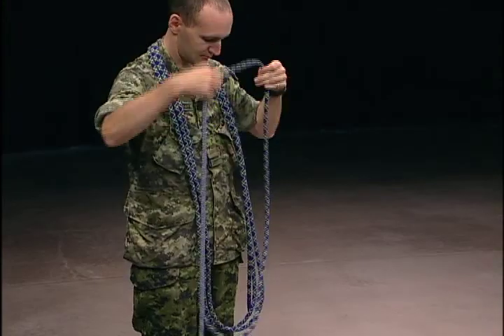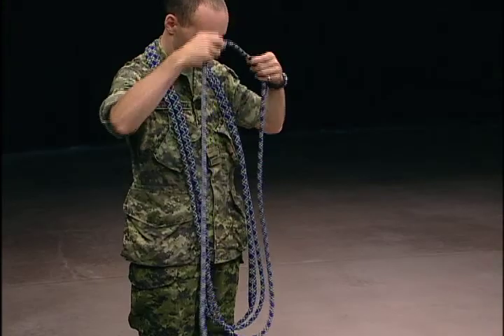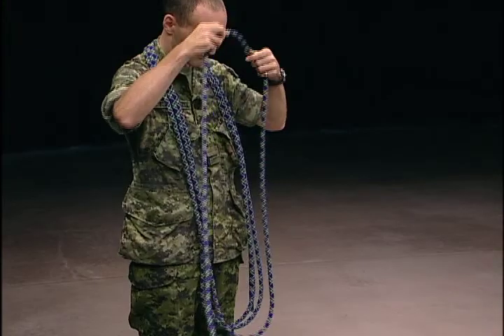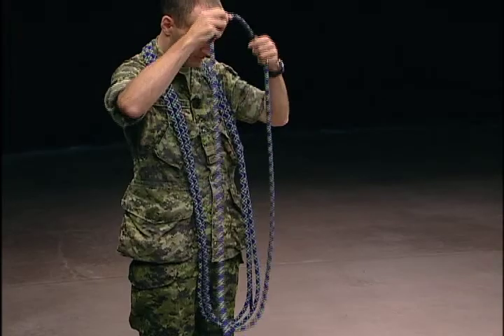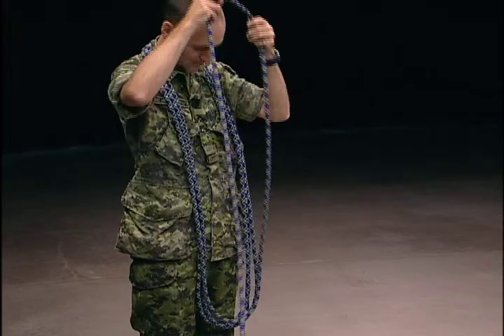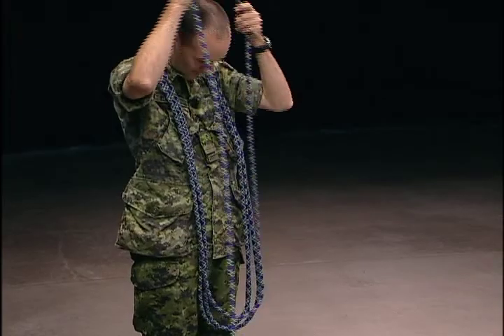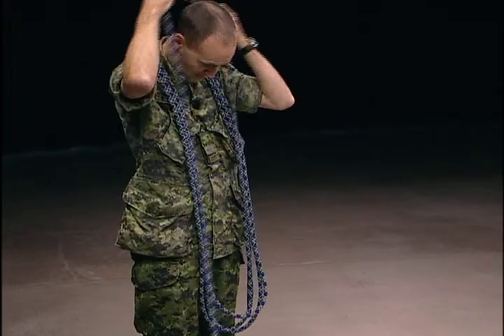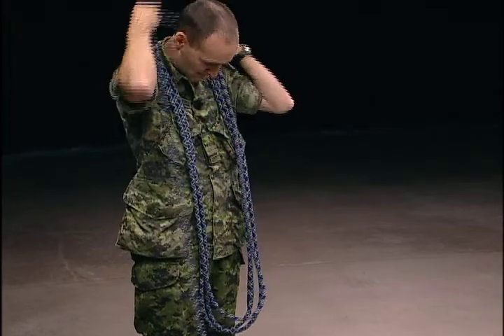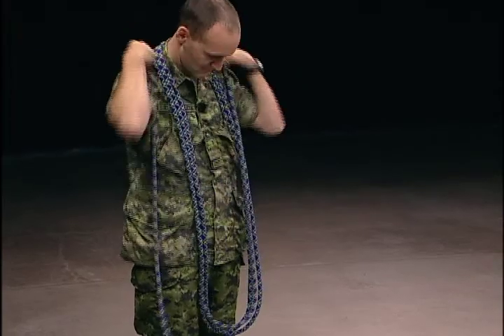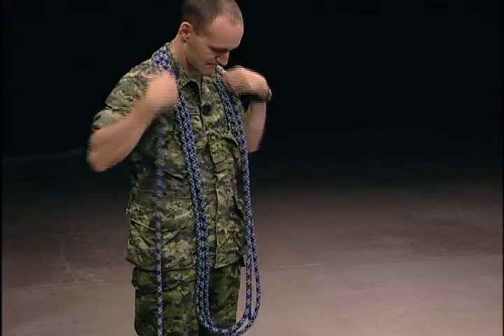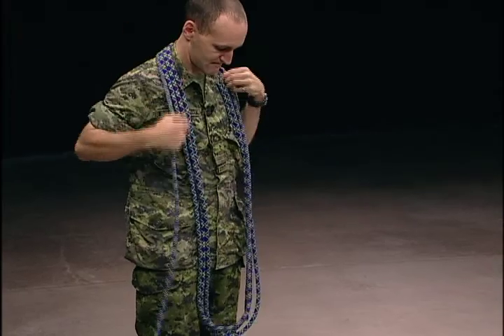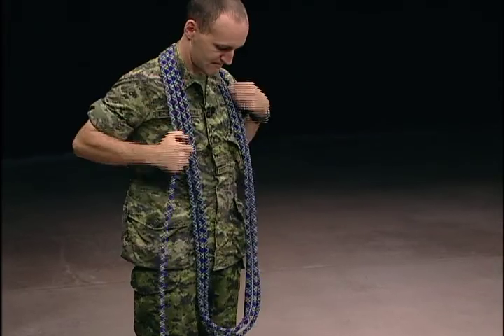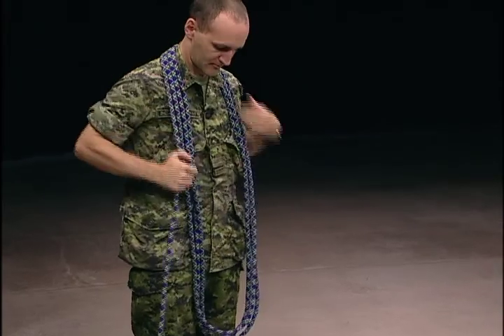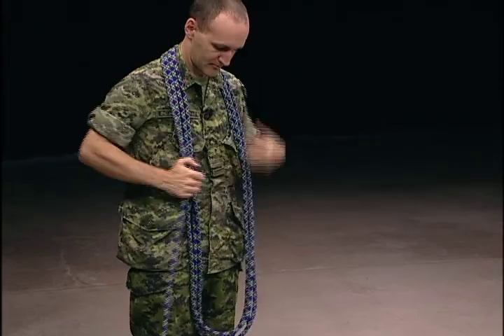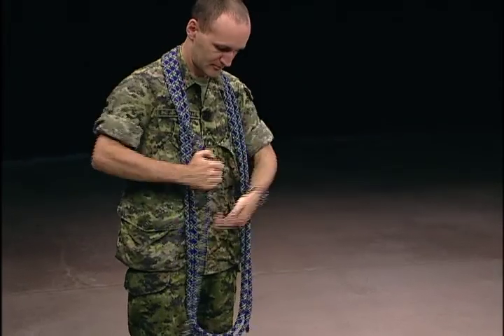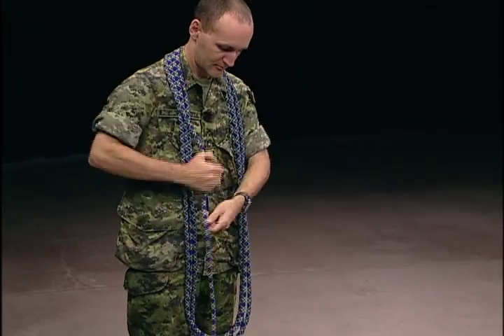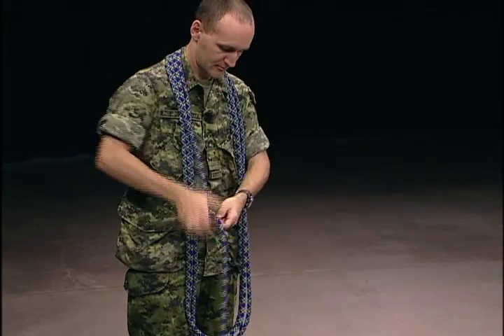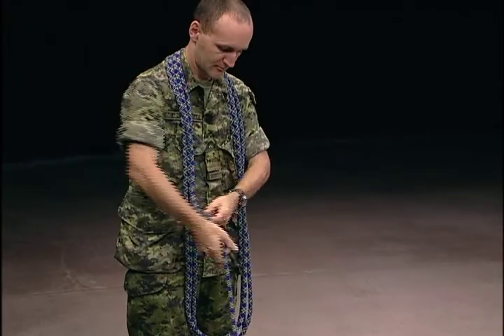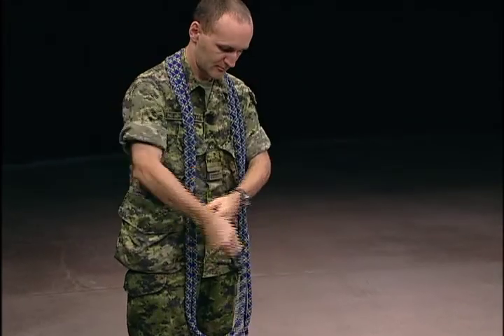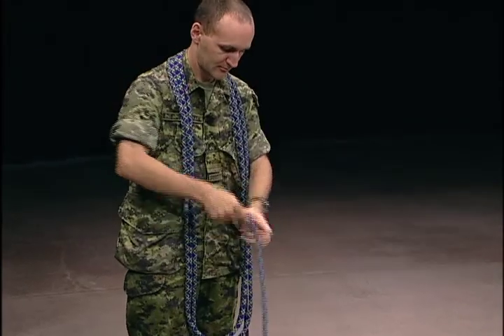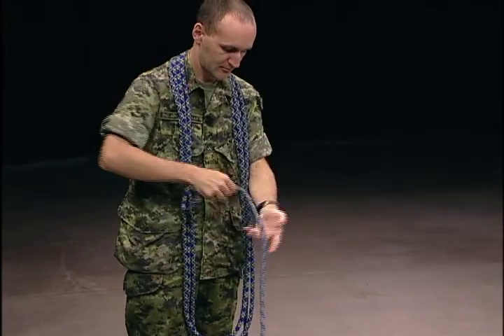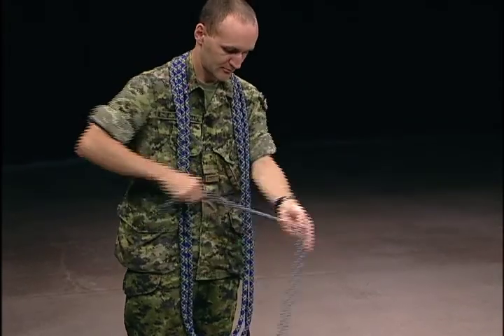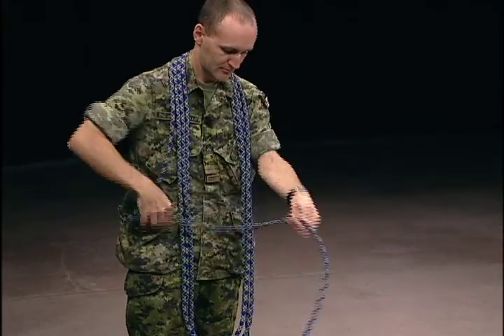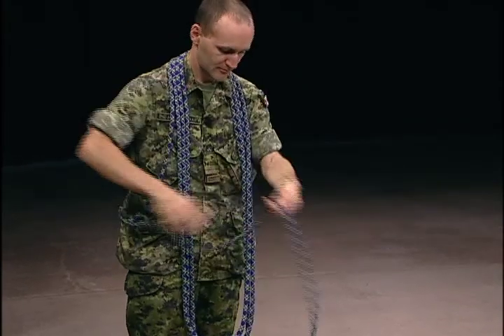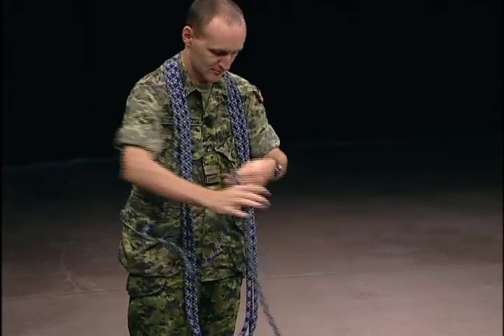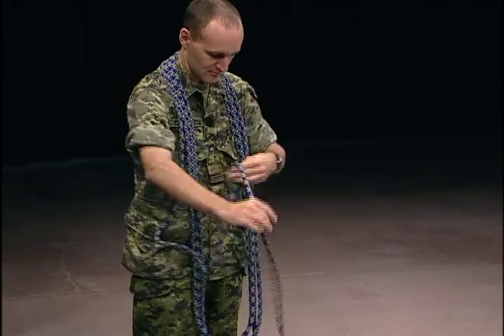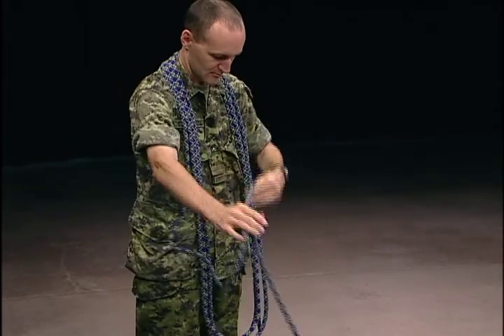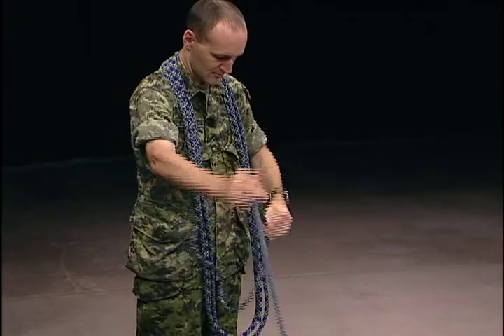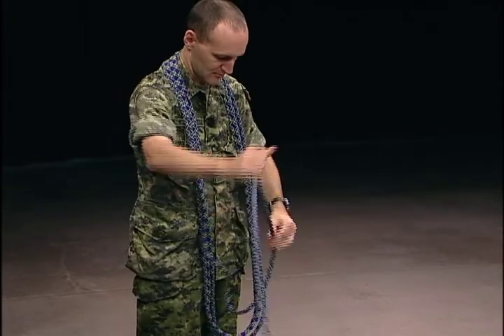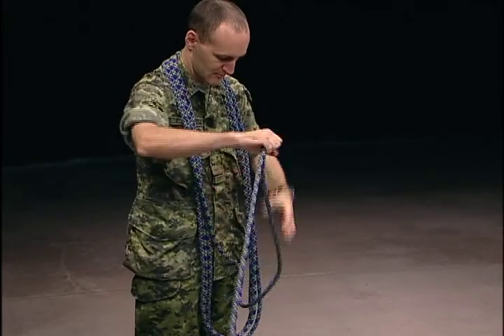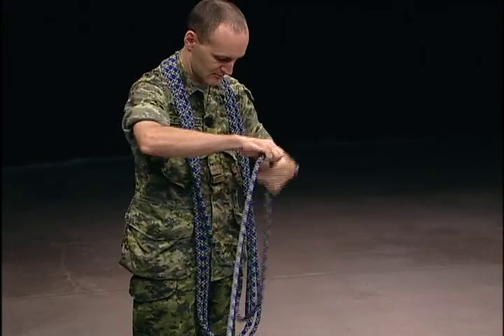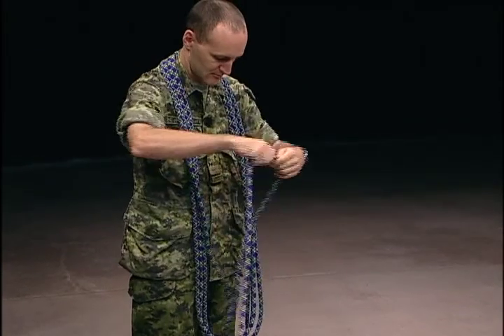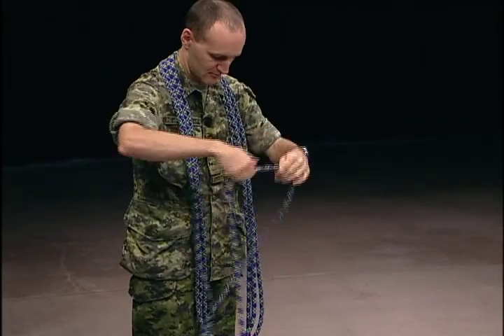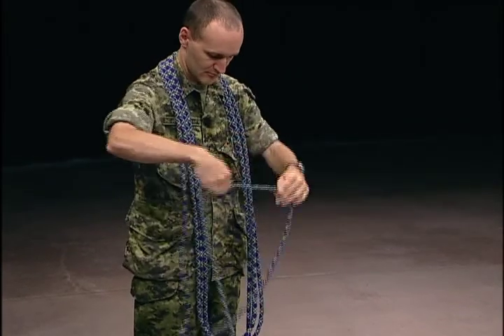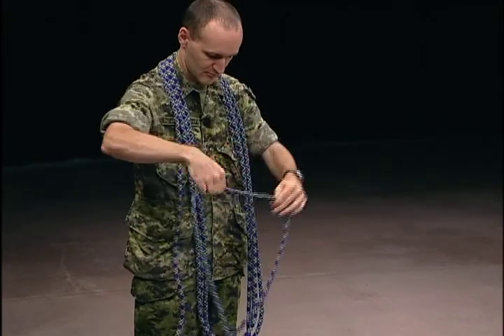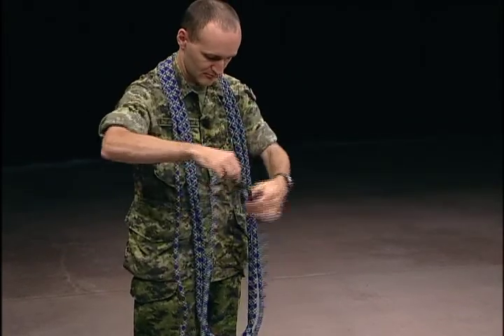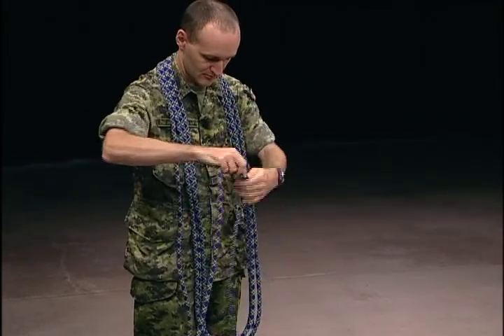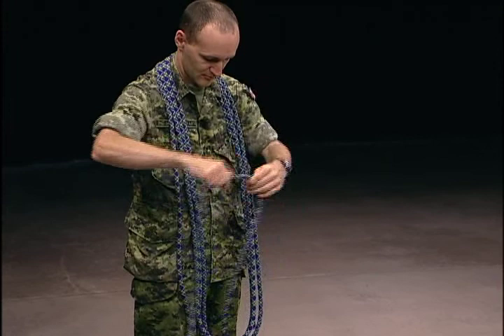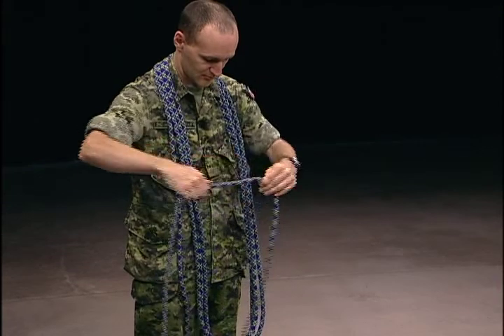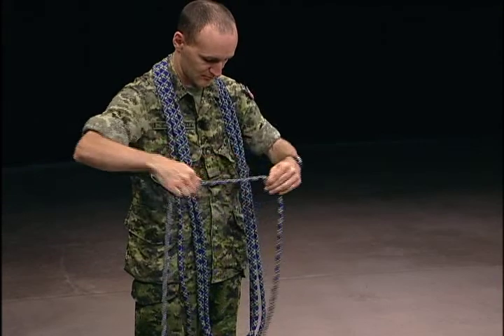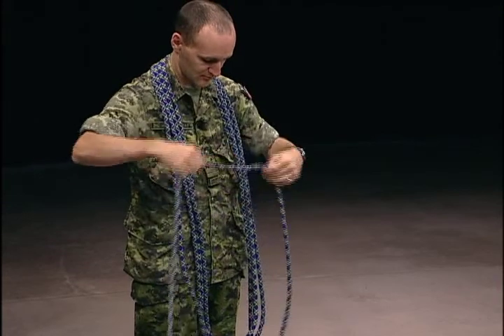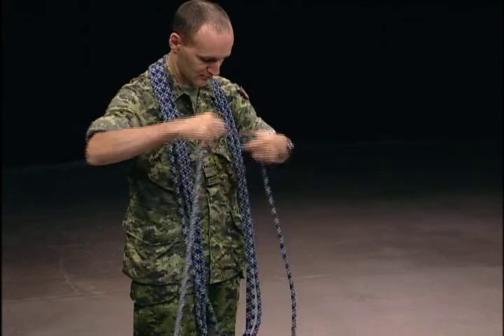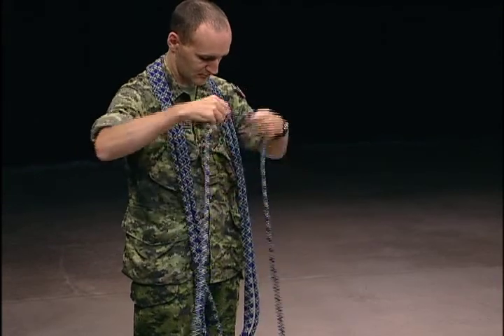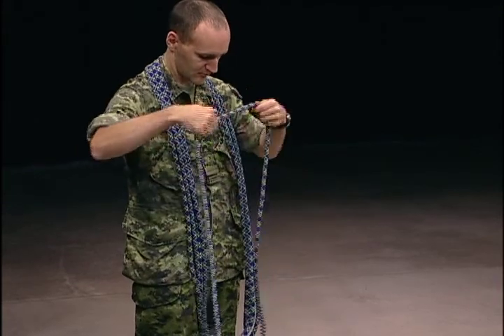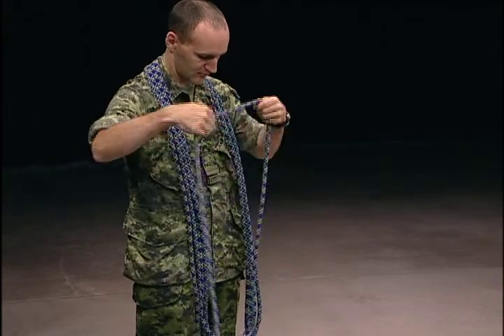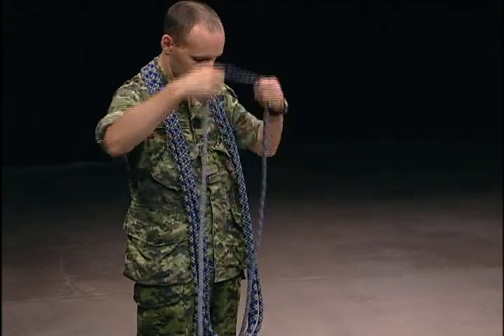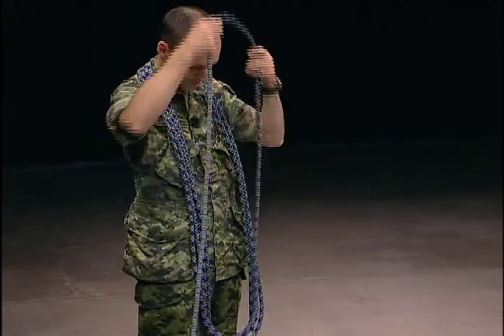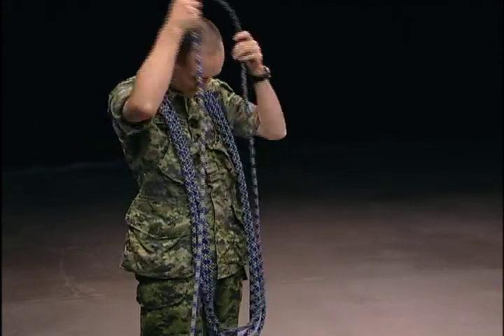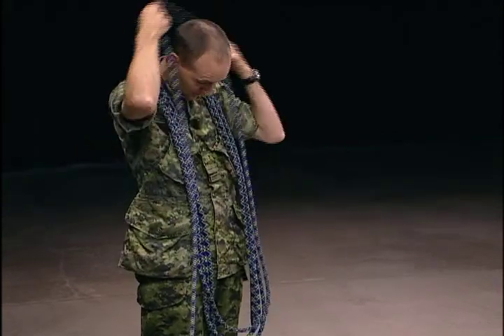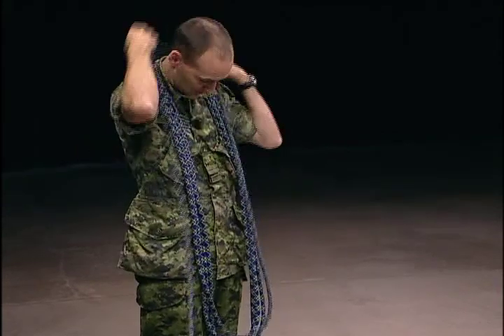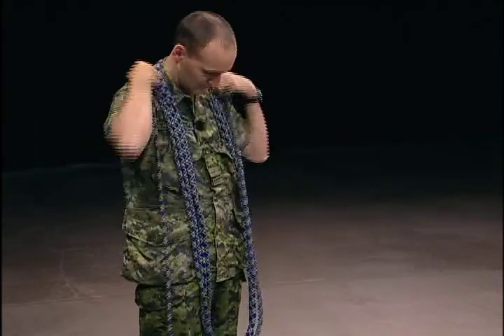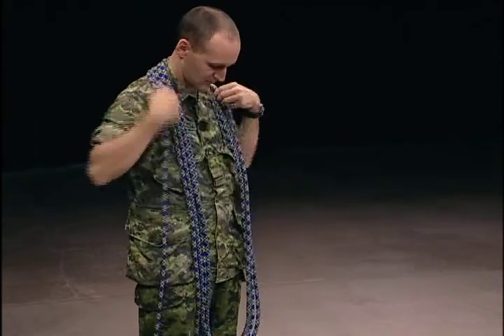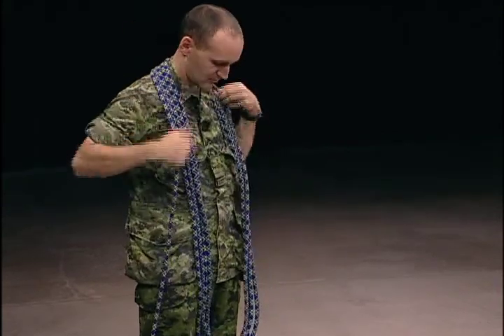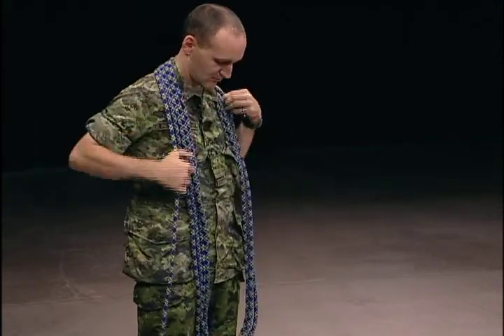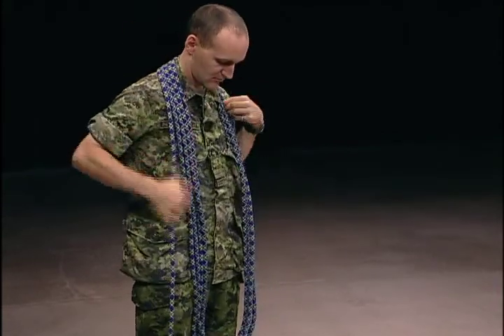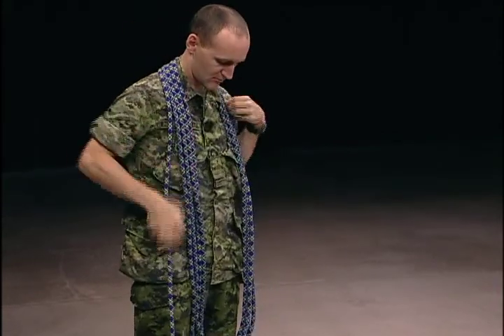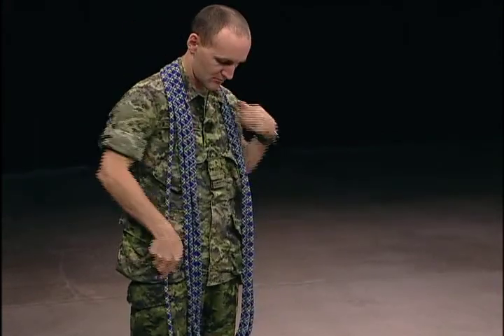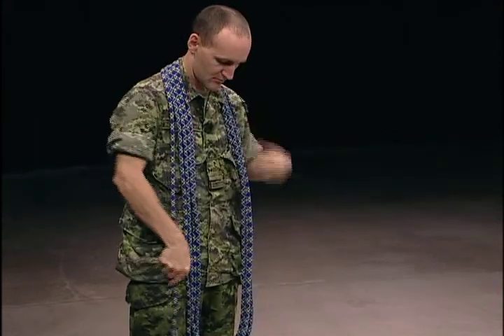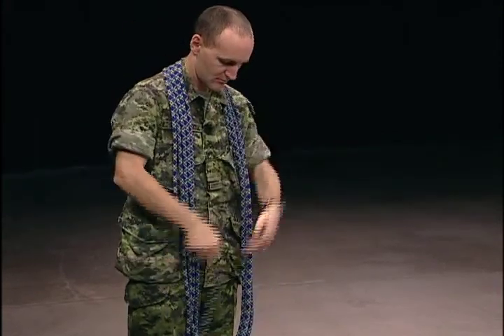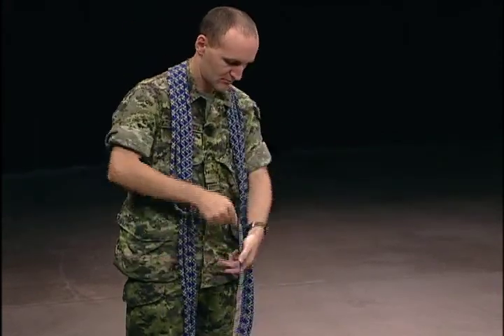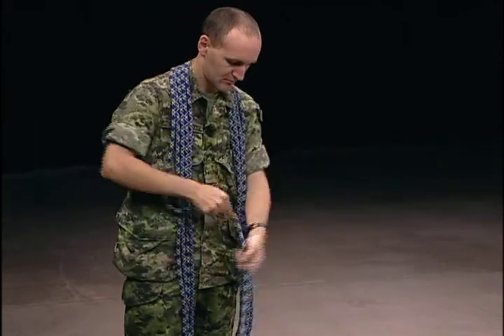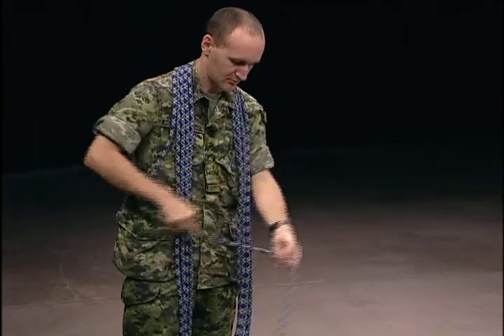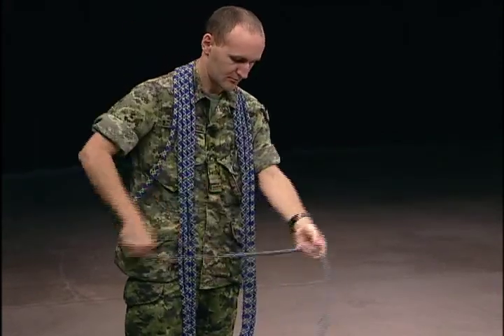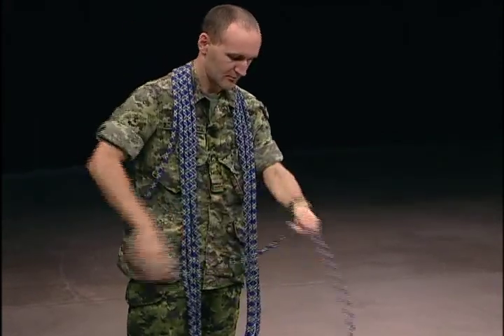When you complete your coil, you should also plan to finish with an equally lengthy piece of line hanging down at the other end.